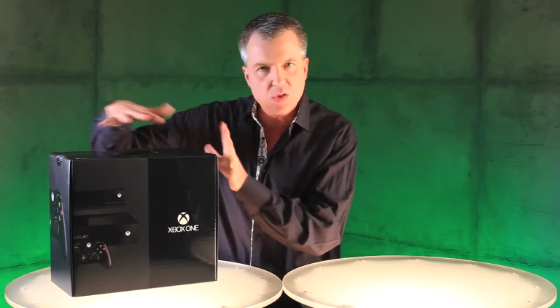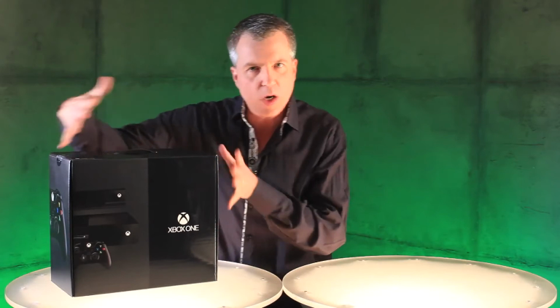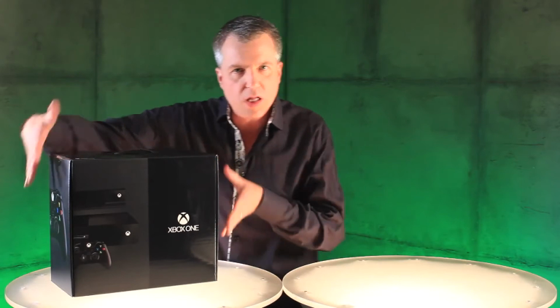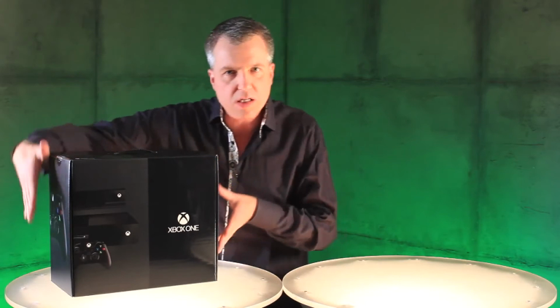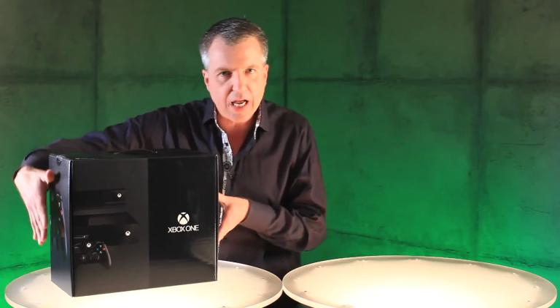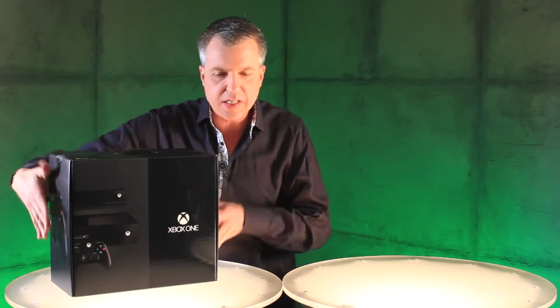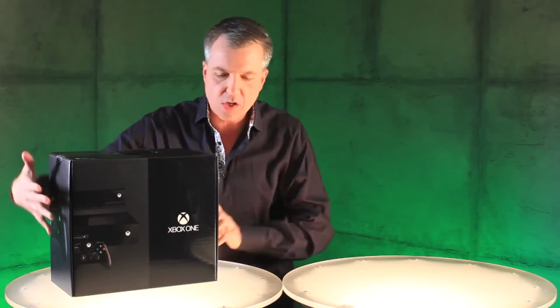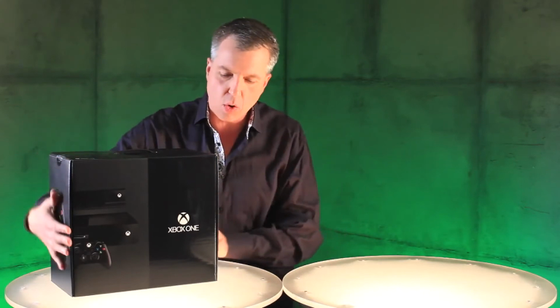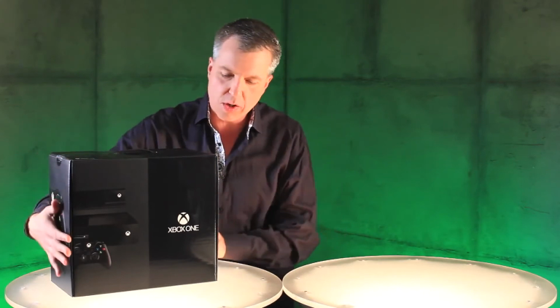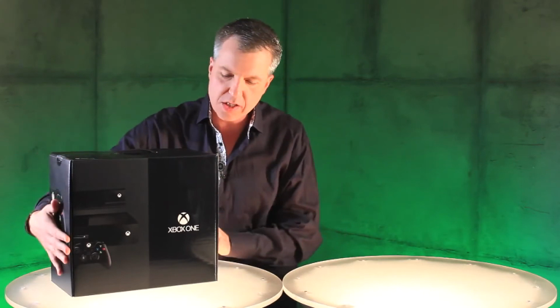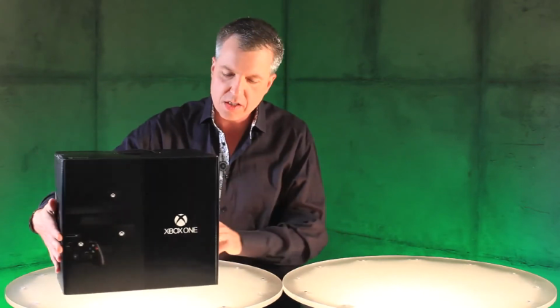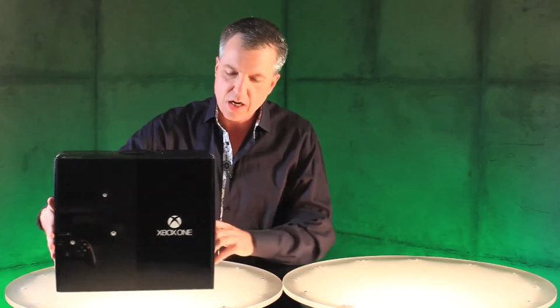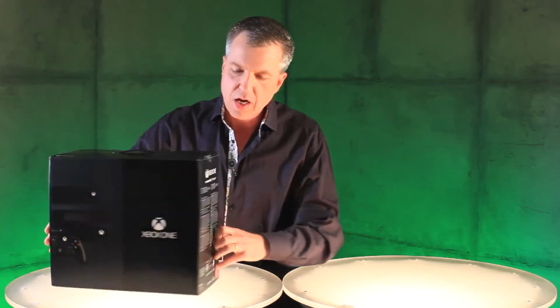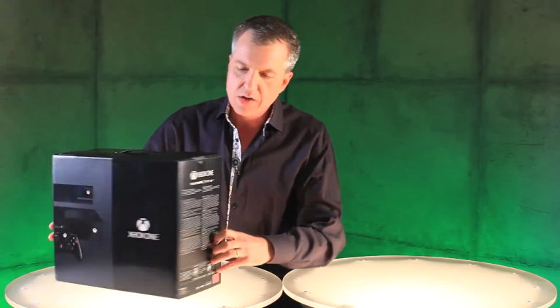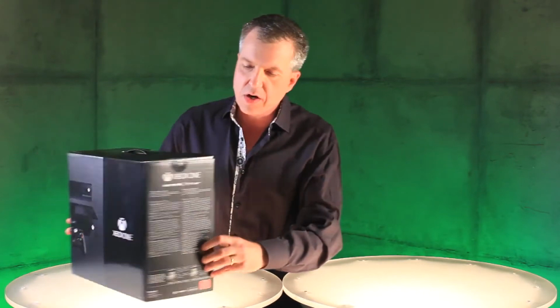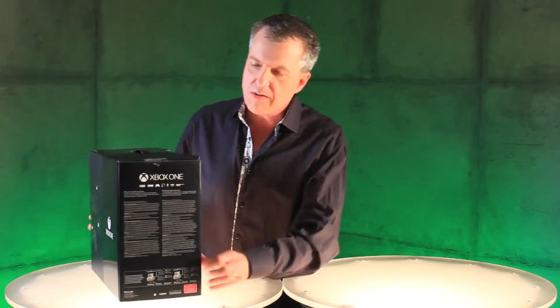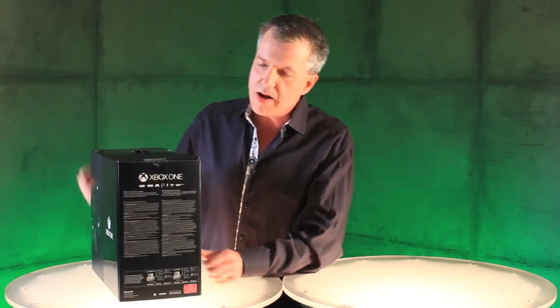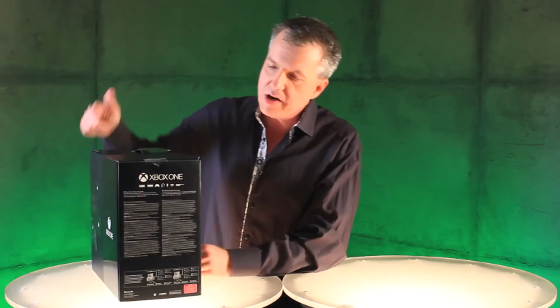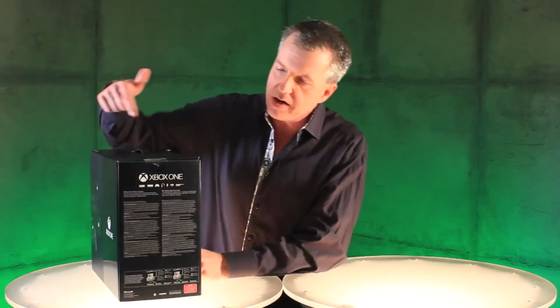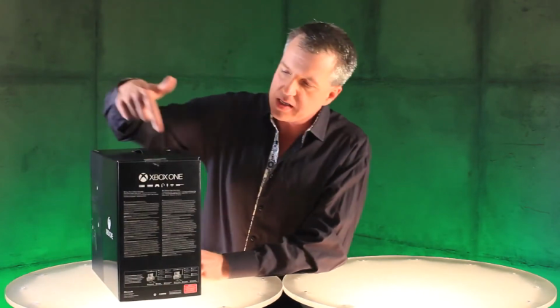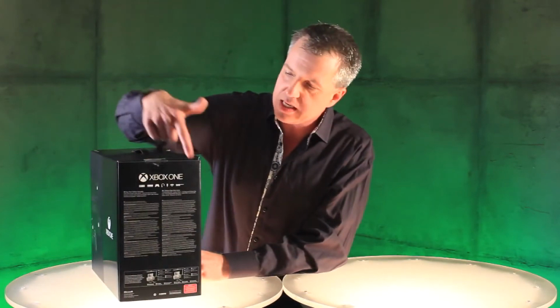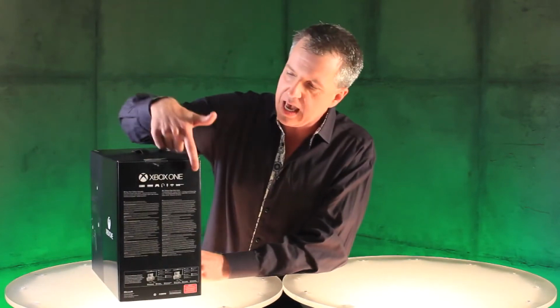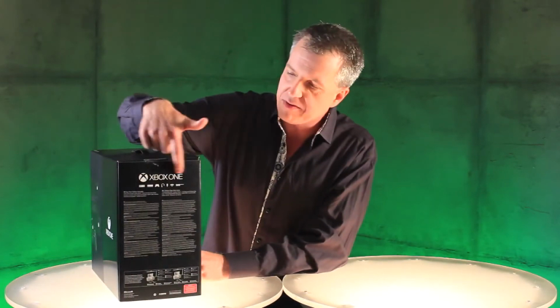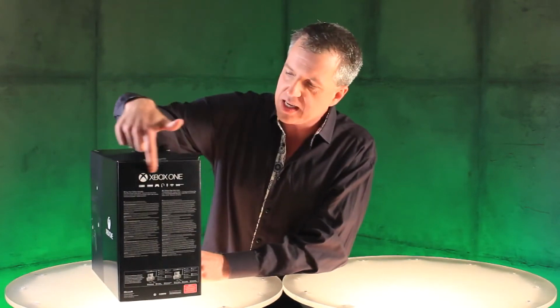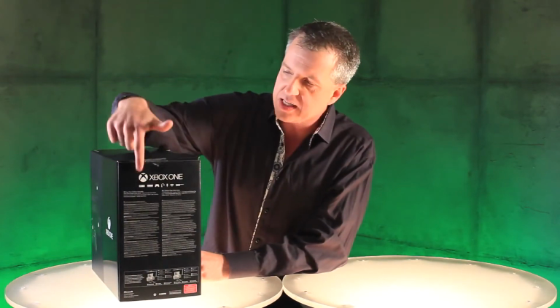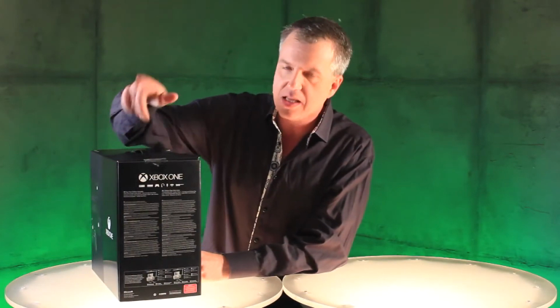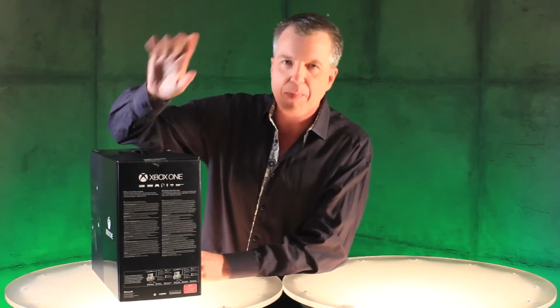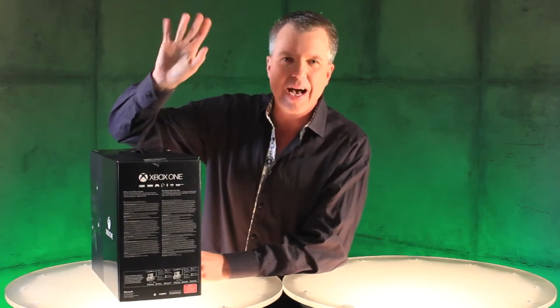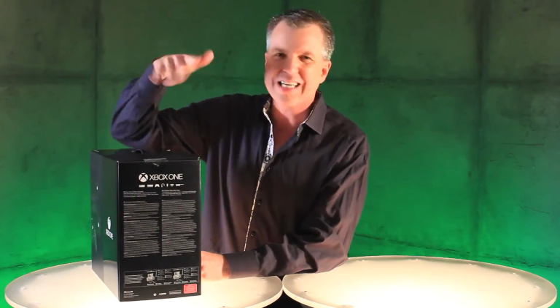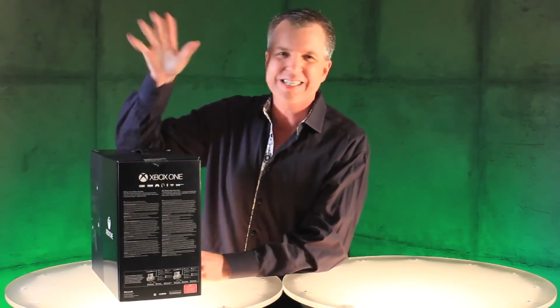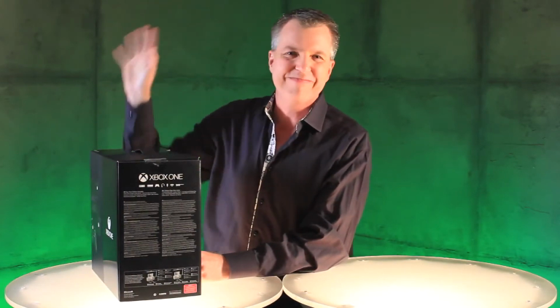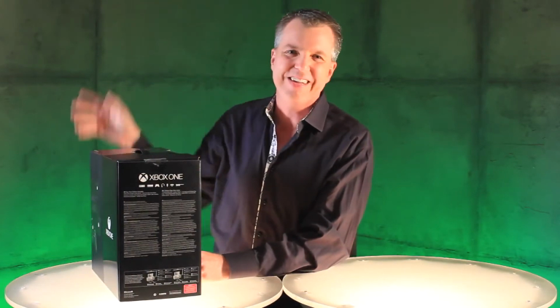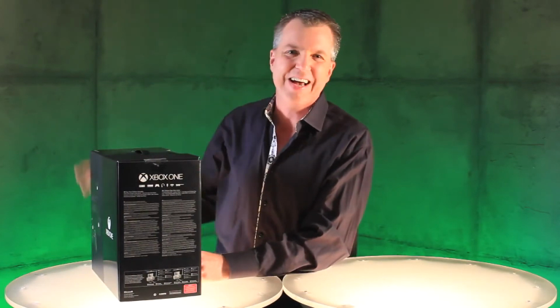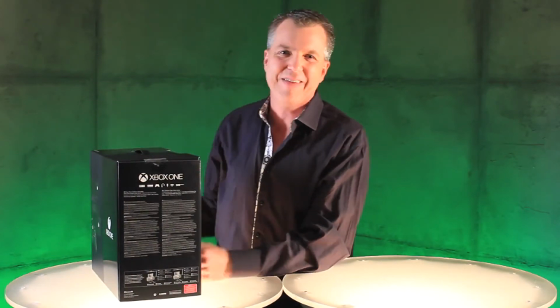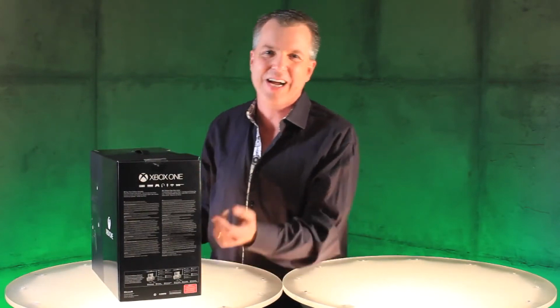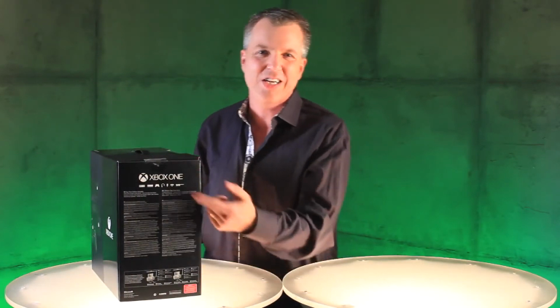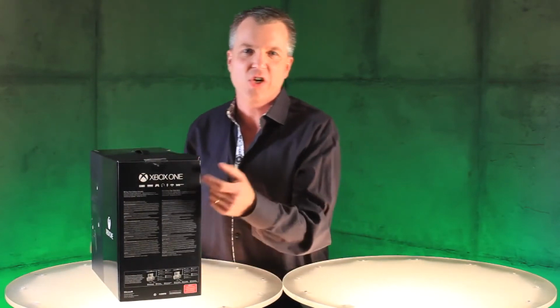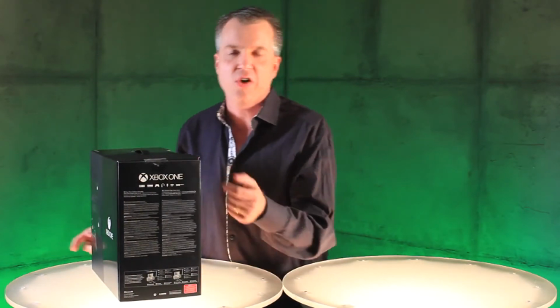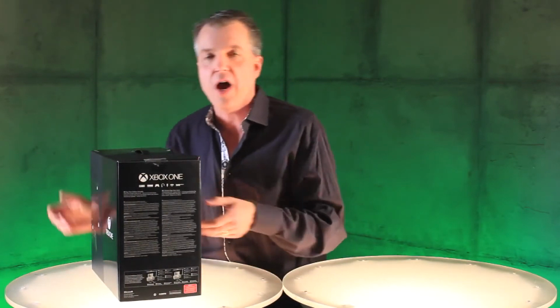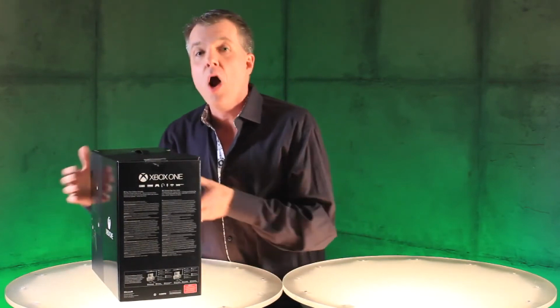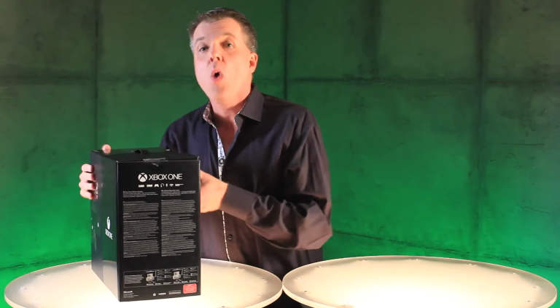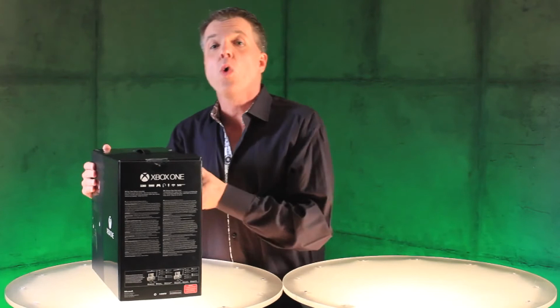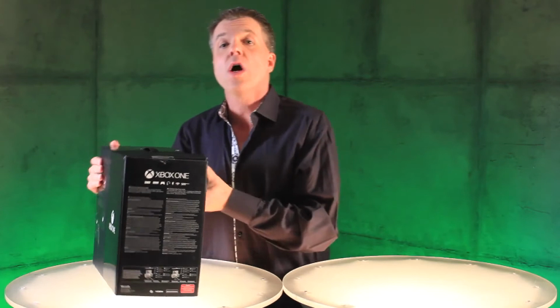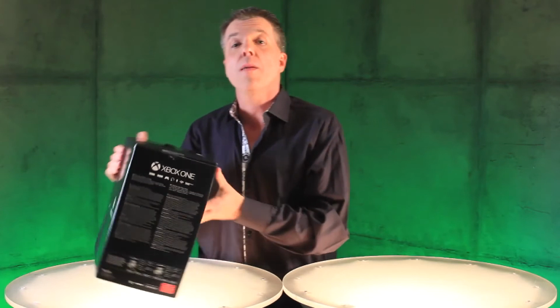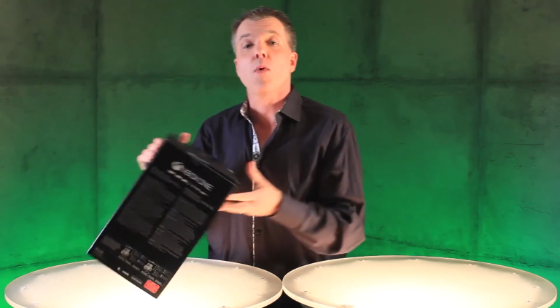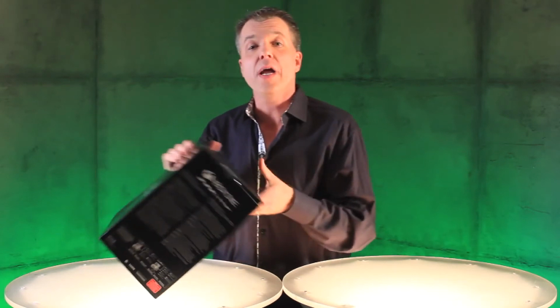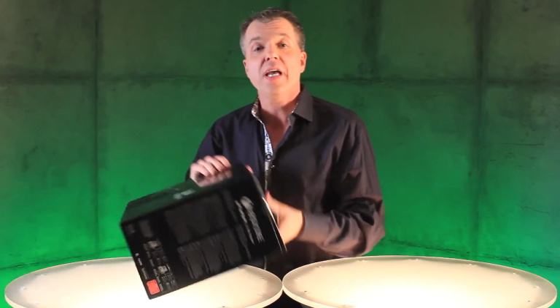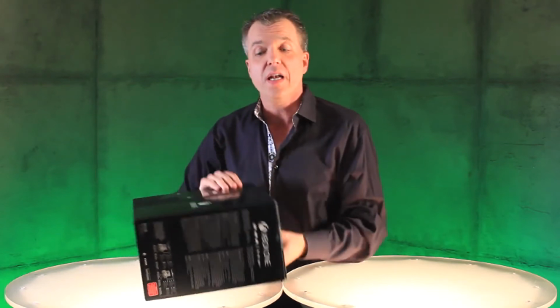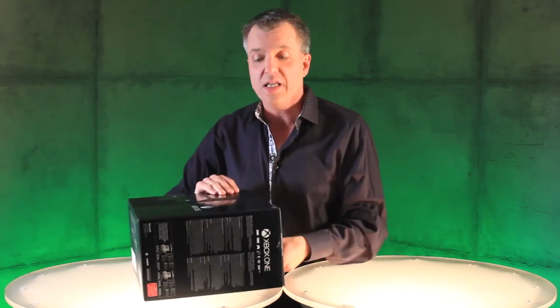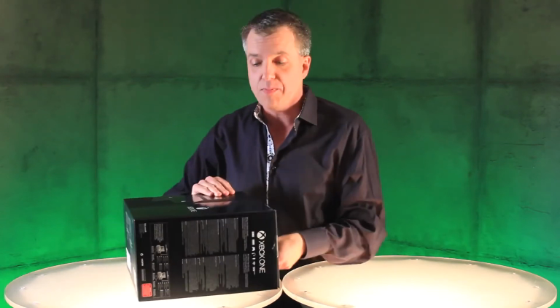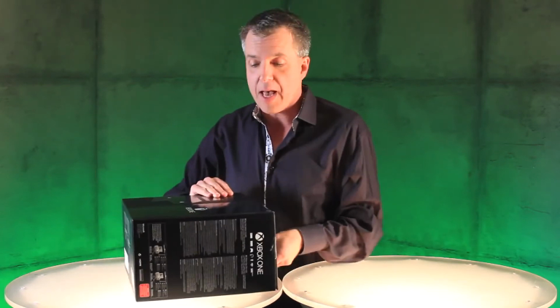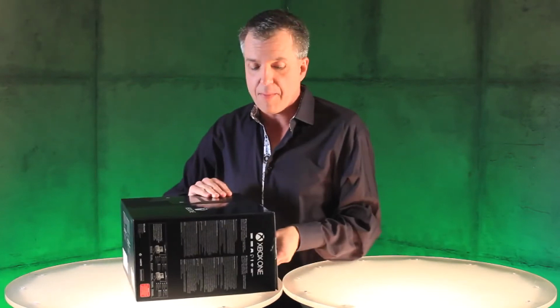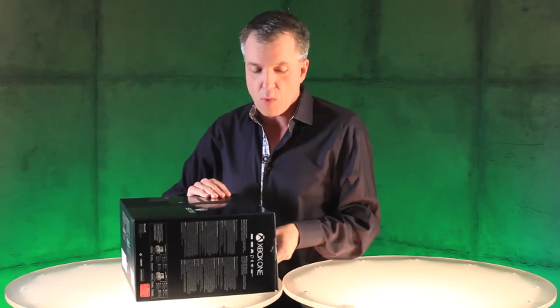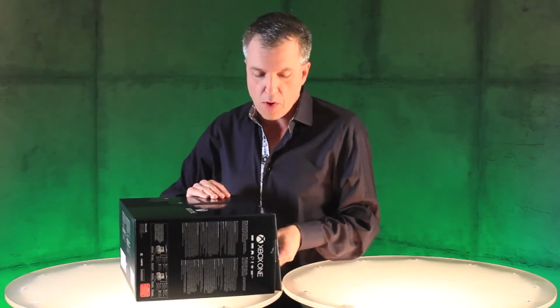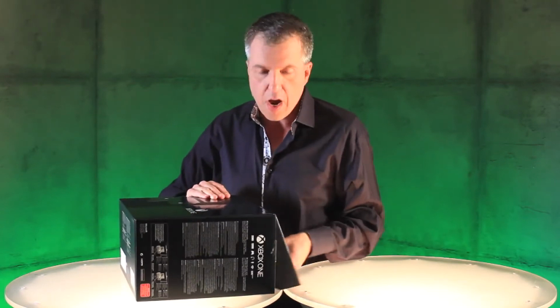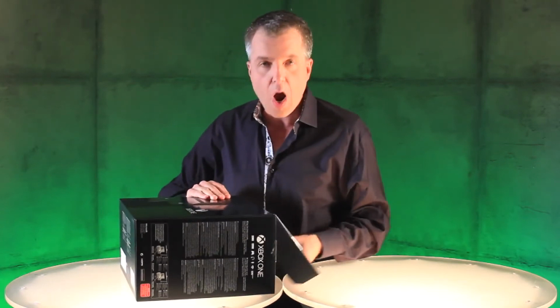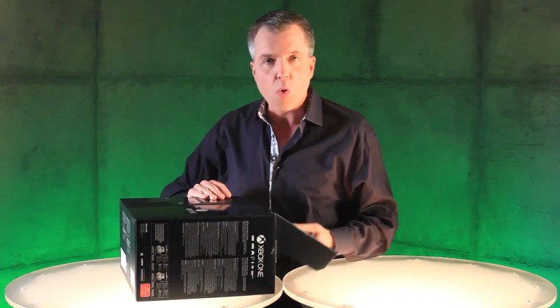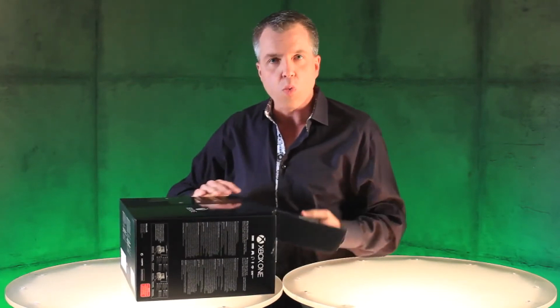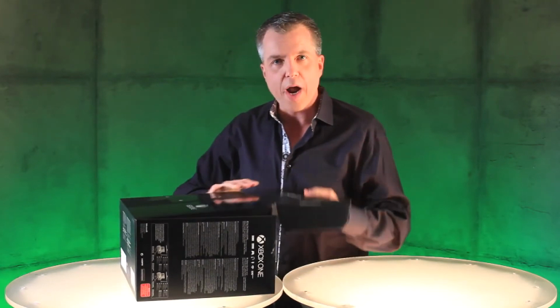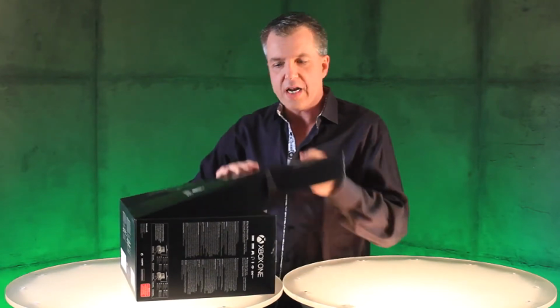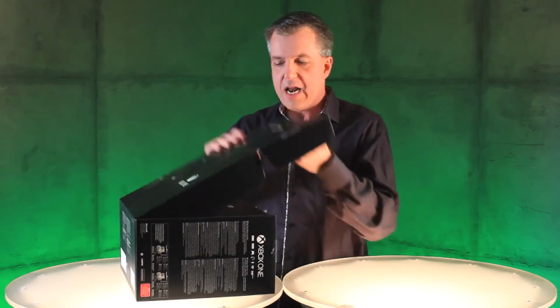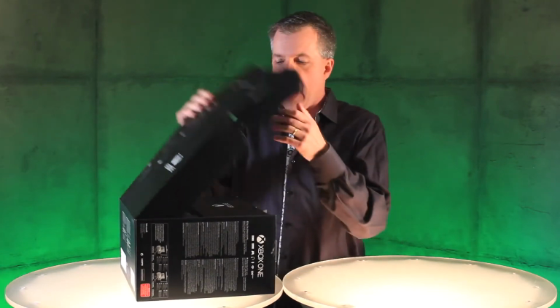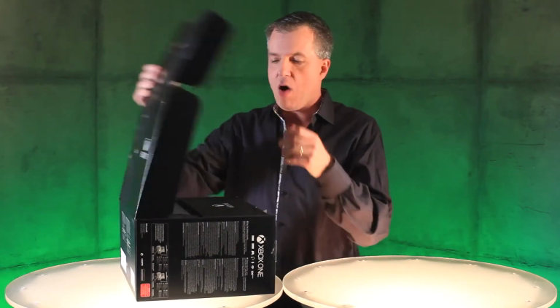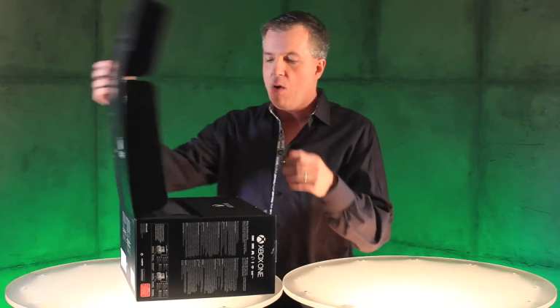So this is what it looks like. It's gorgeous. Turn it around here, you can see everything that's in the box. I'm not gonna show you there — we're gonna break into this bad boy right now.